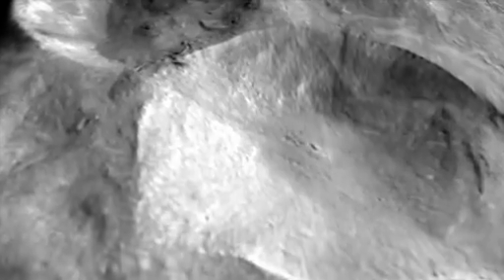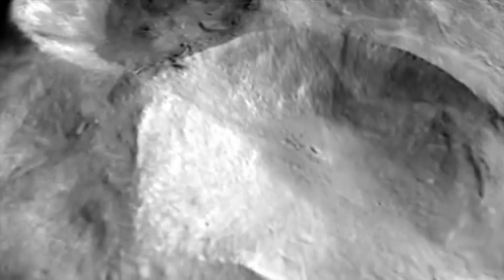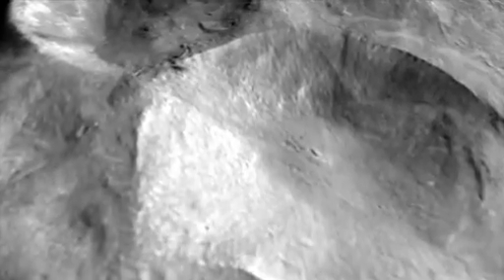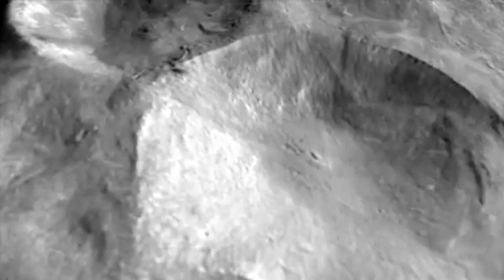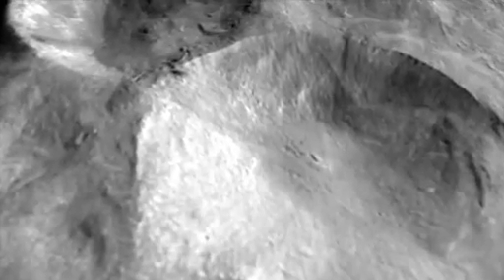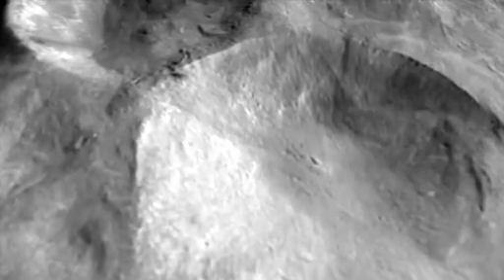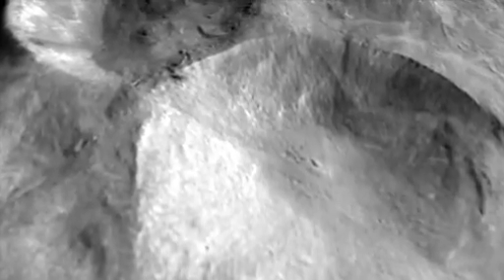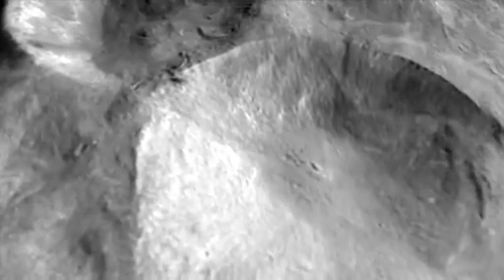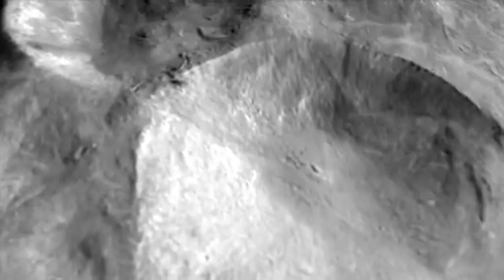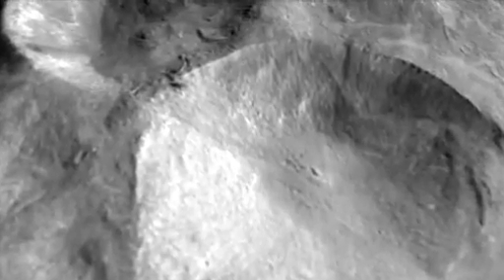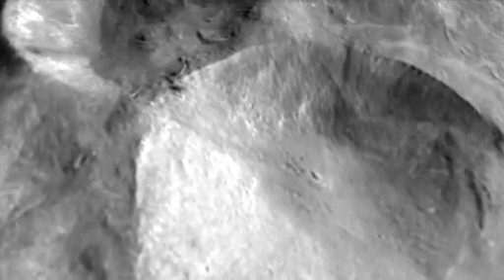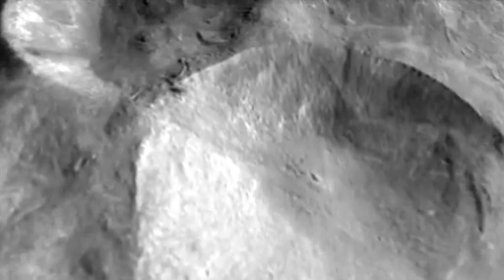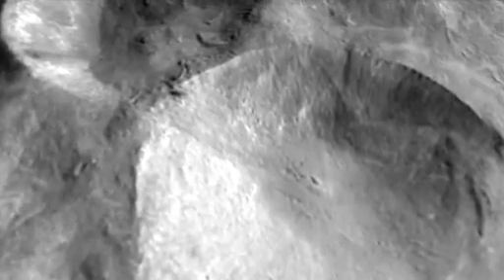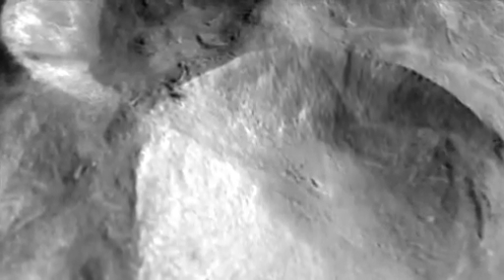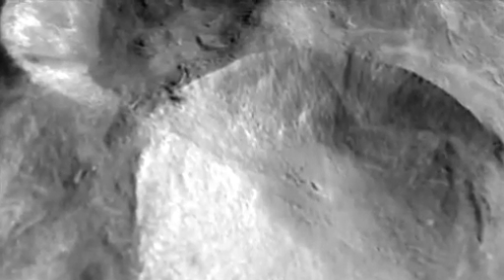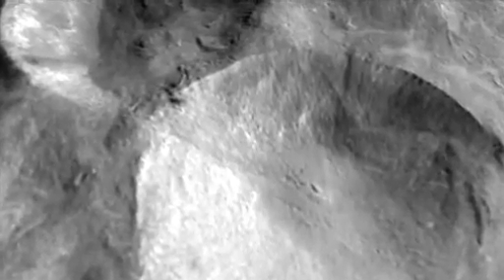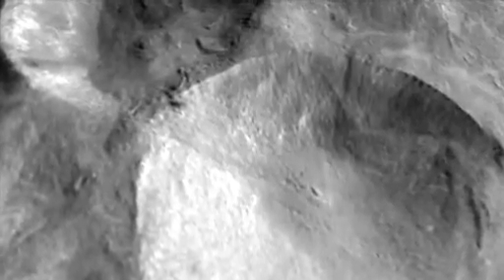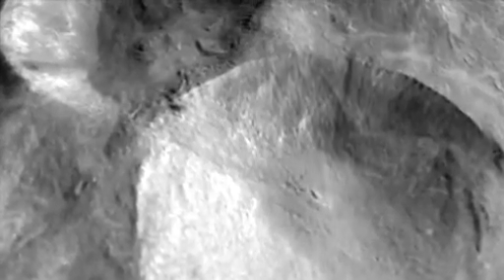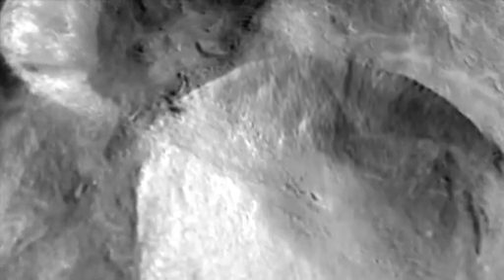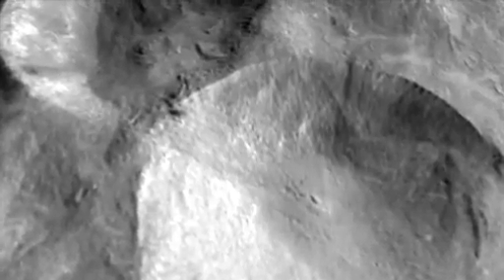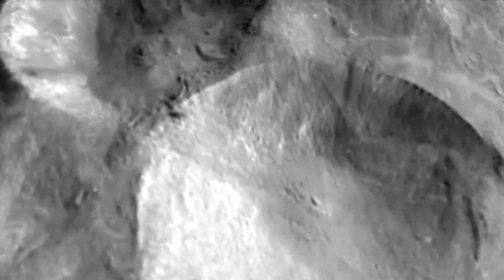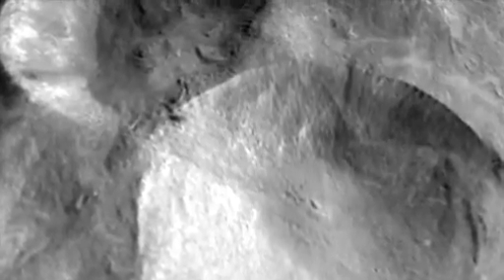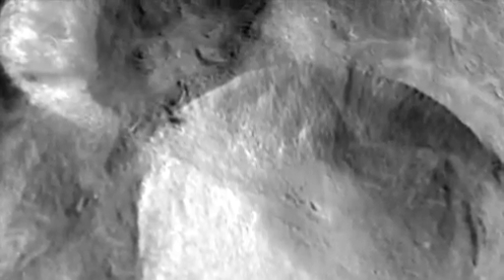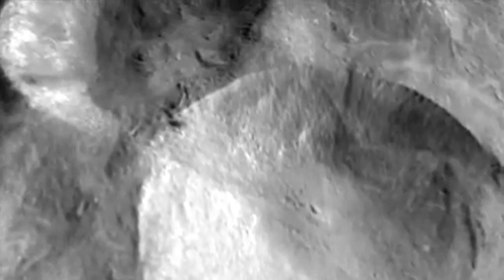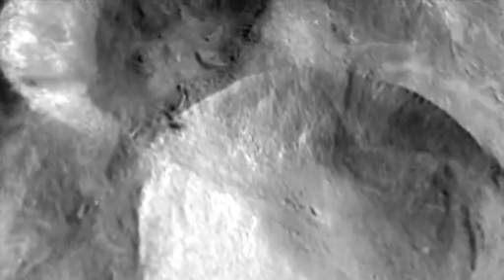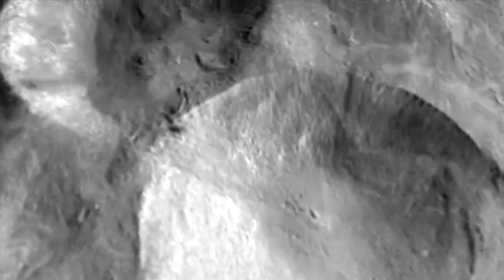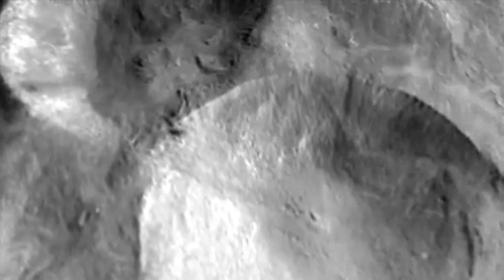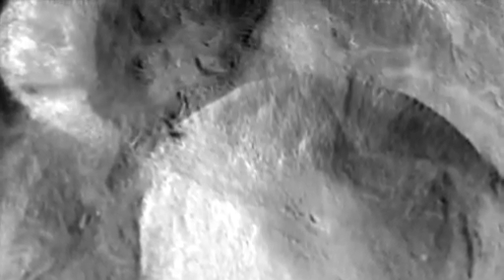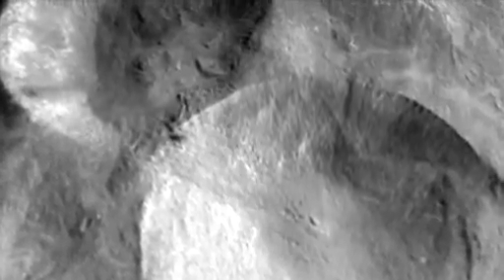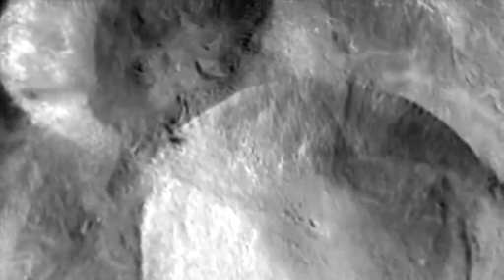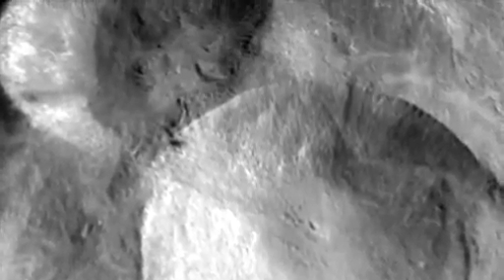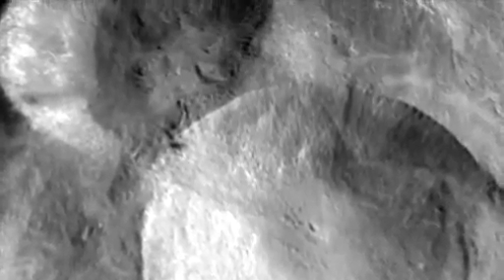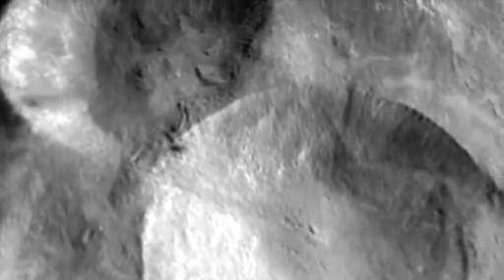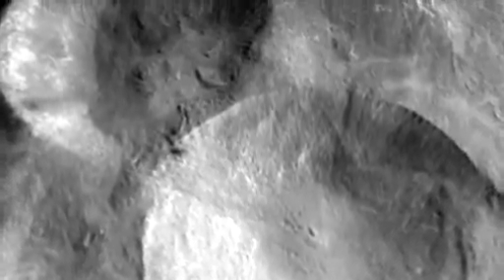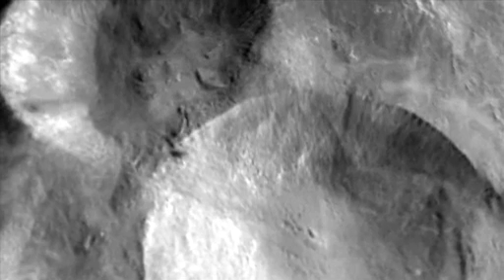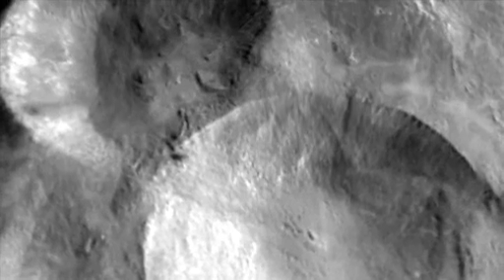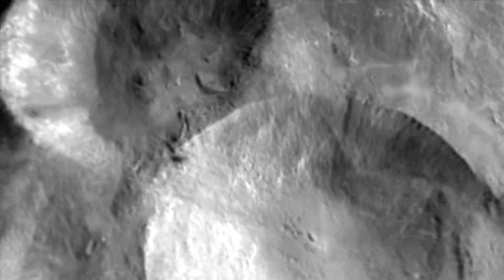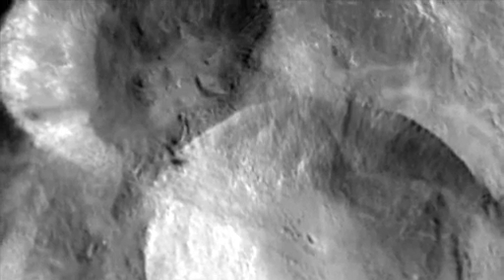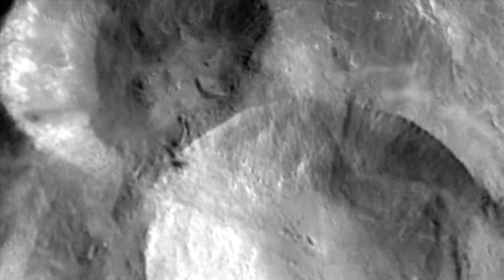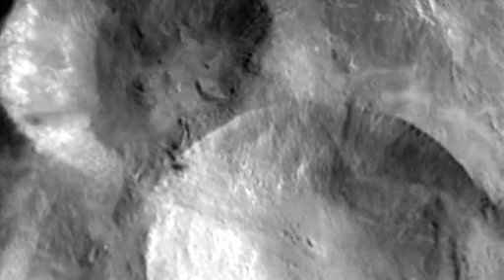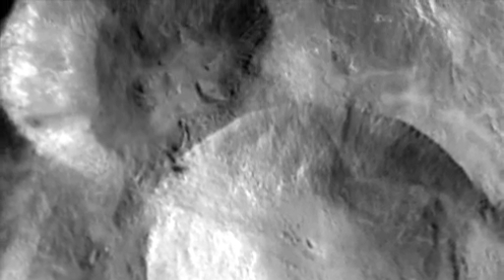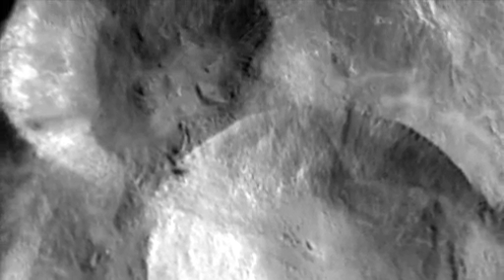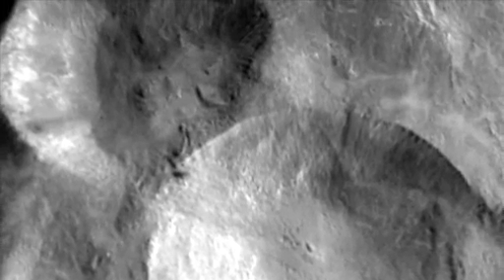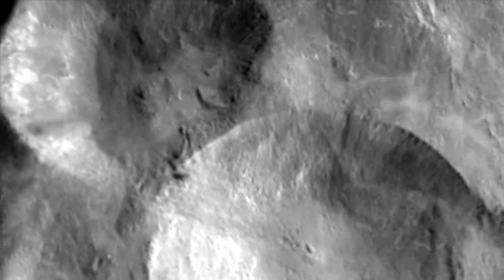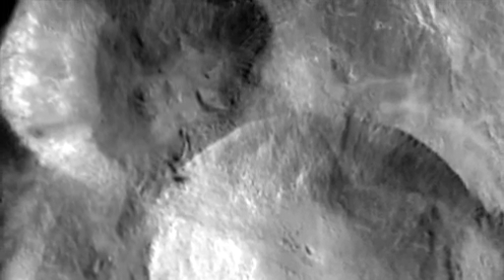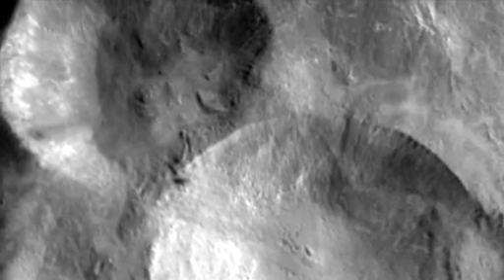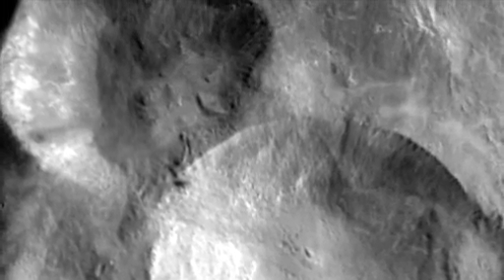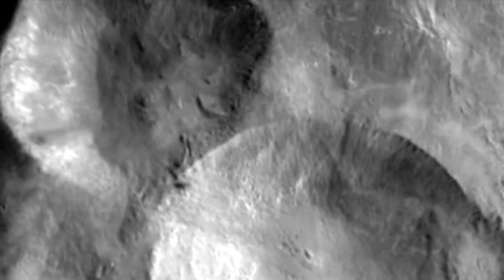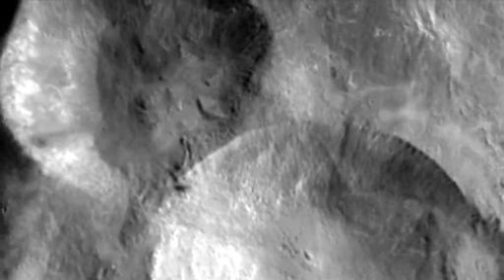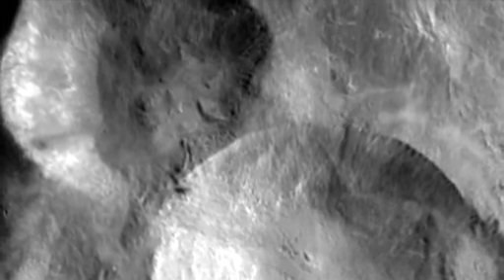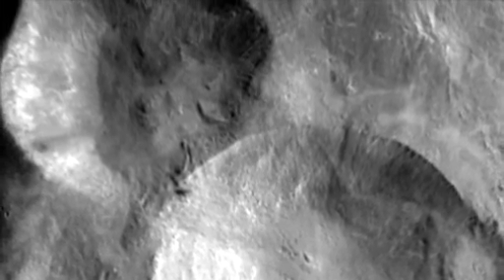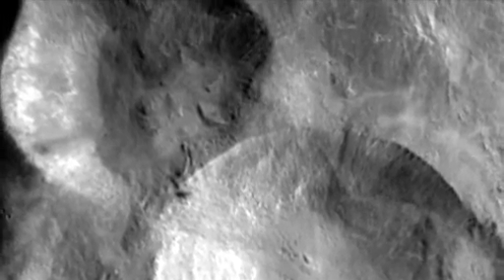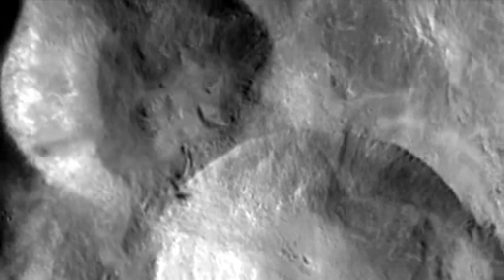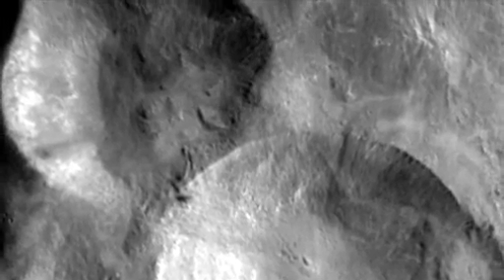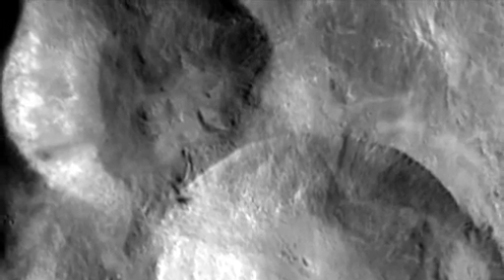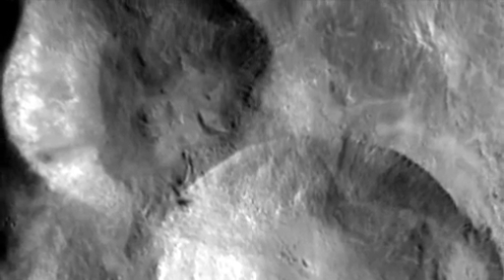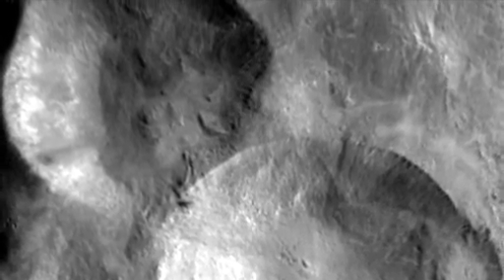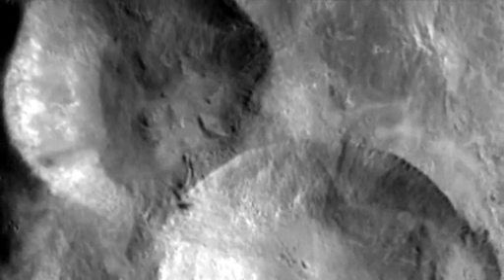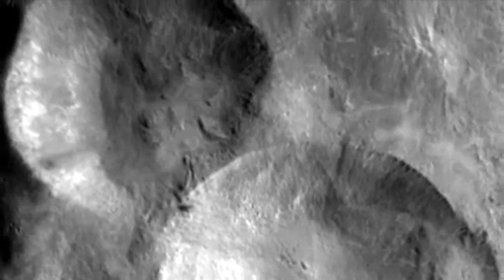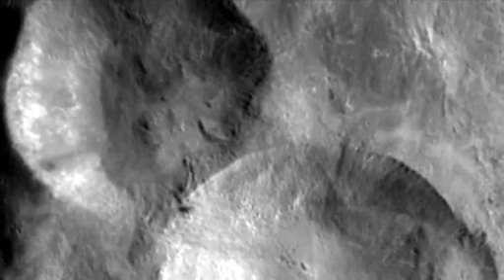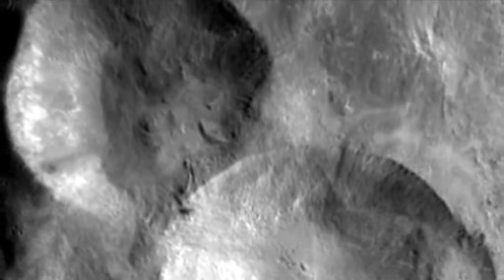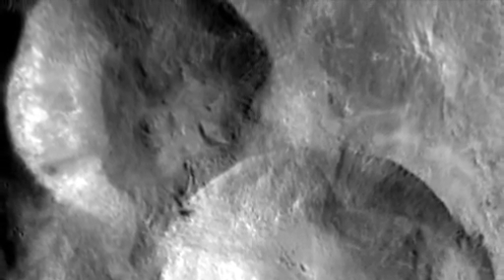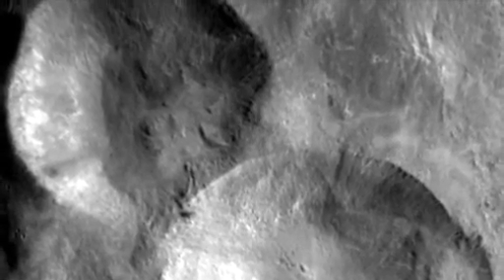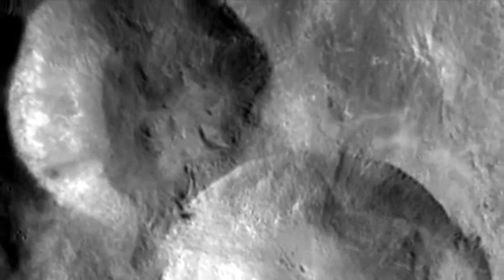In the northern region of Vesta, there's a large feature we term the snowman — a series of young craters.